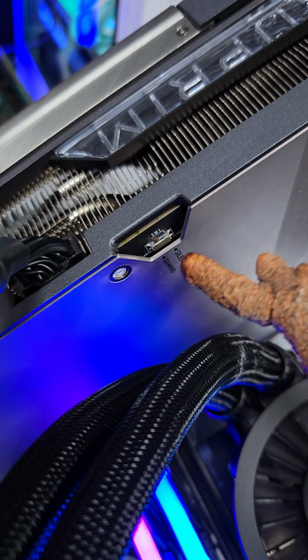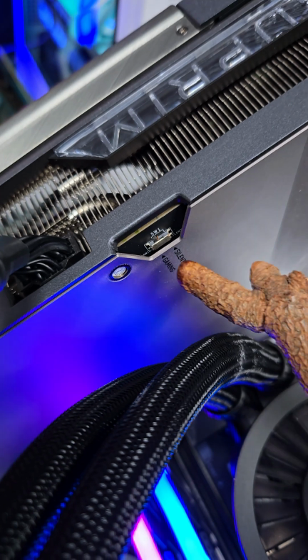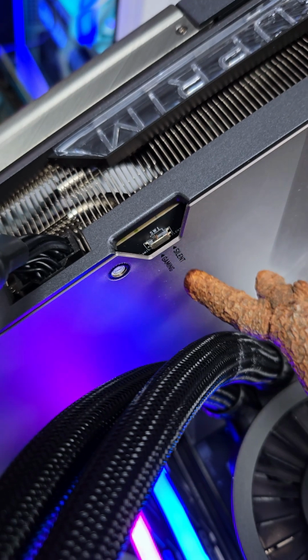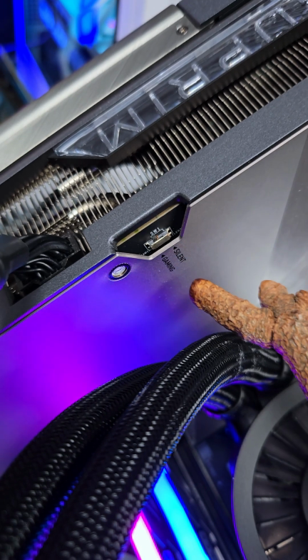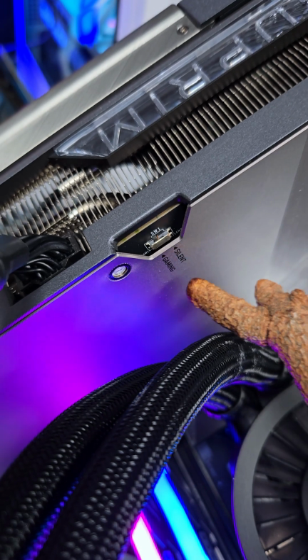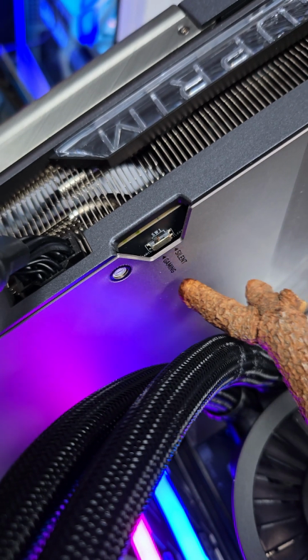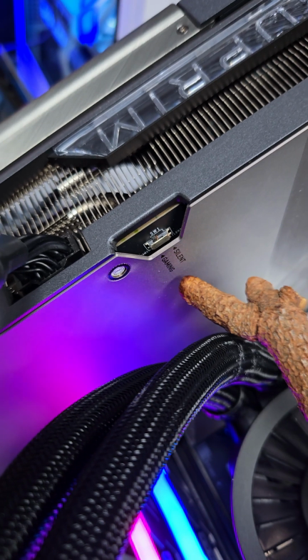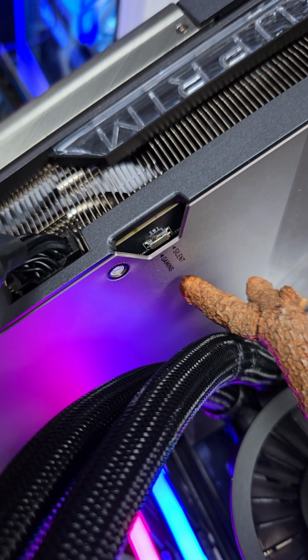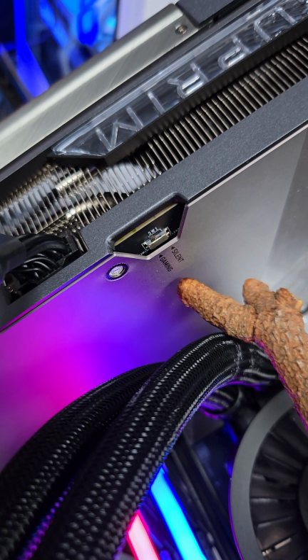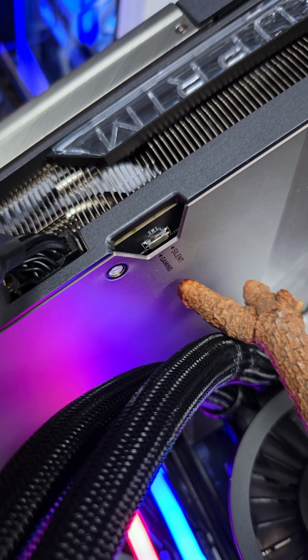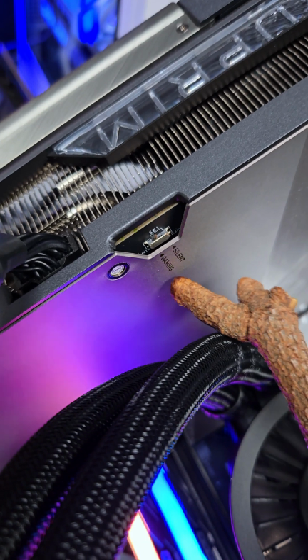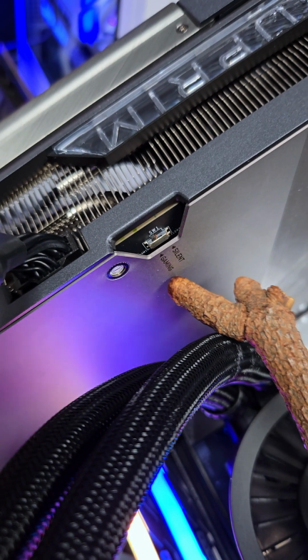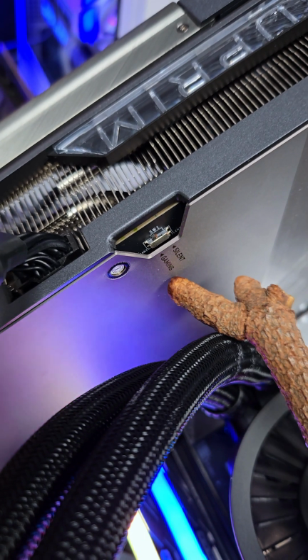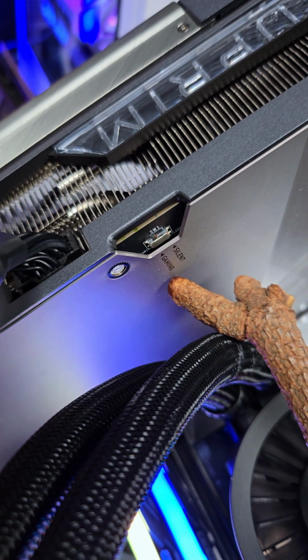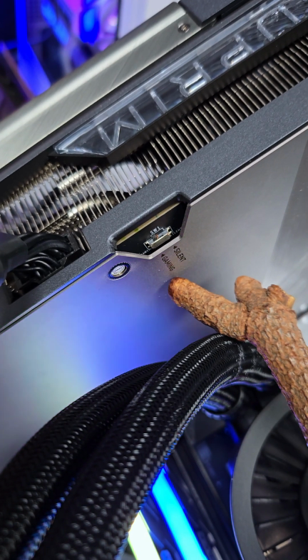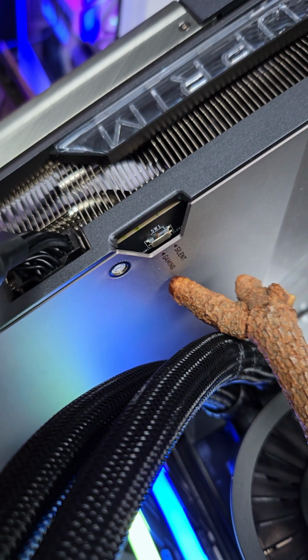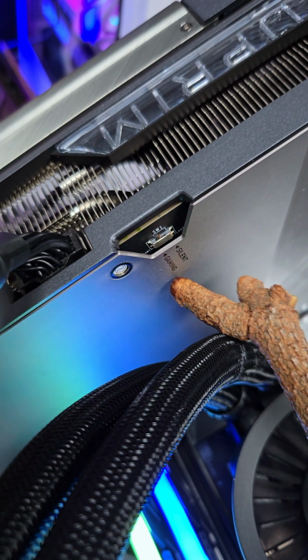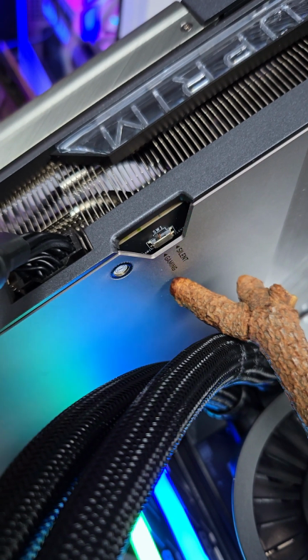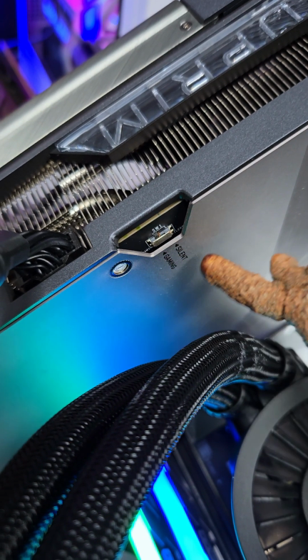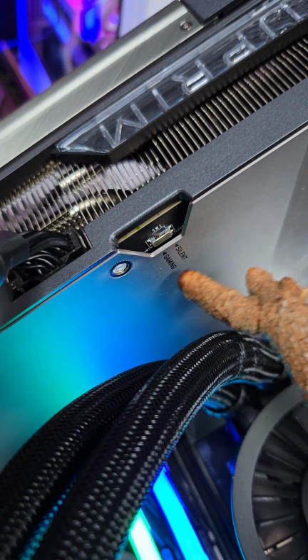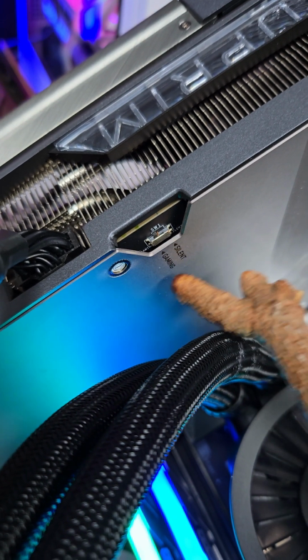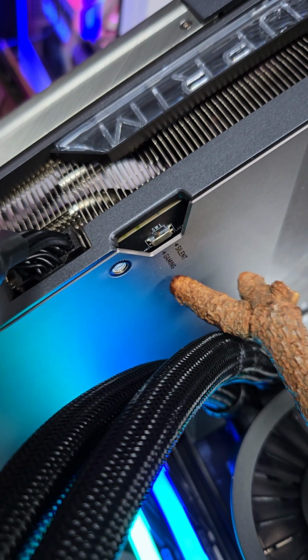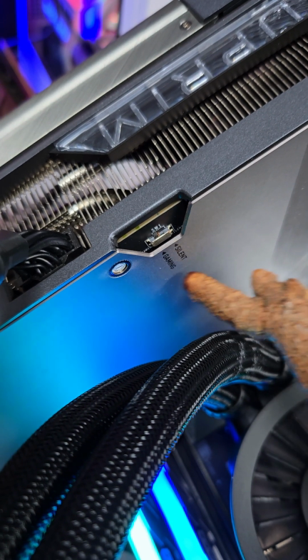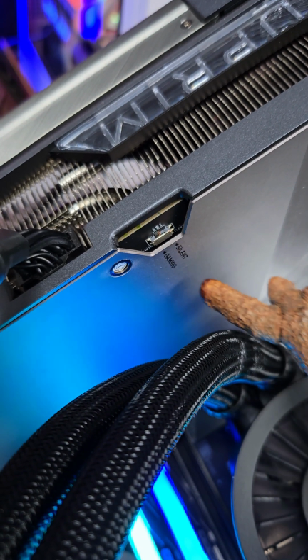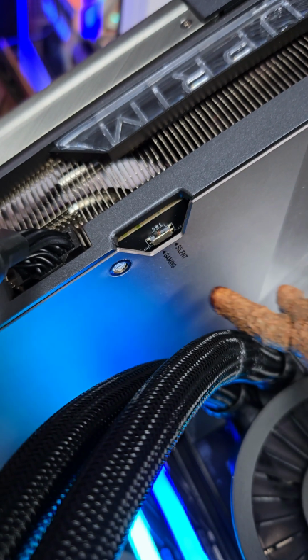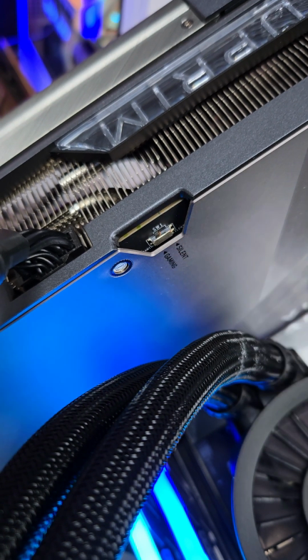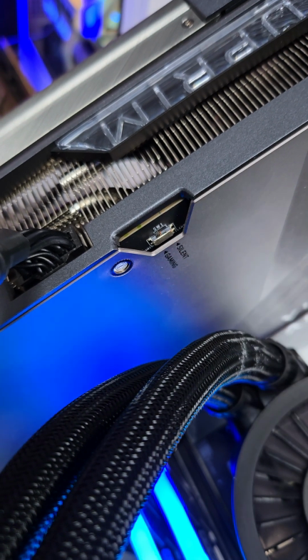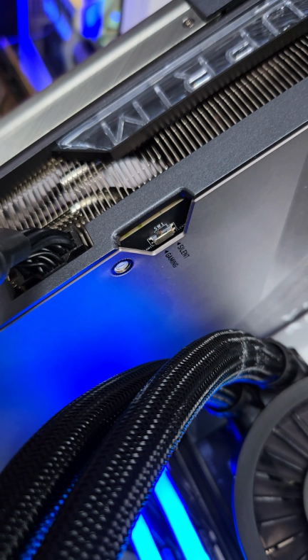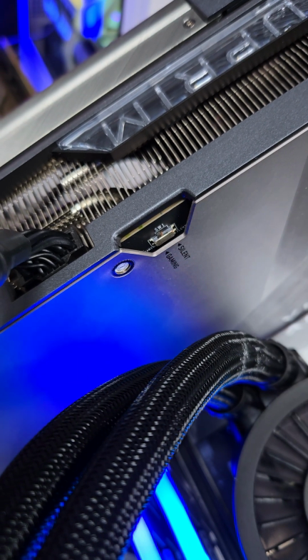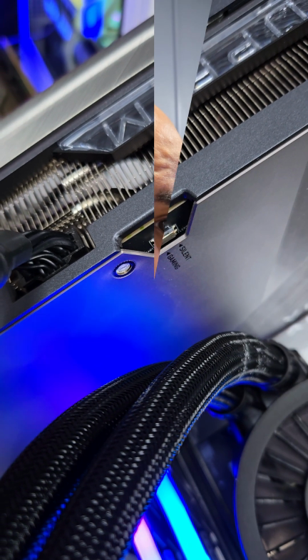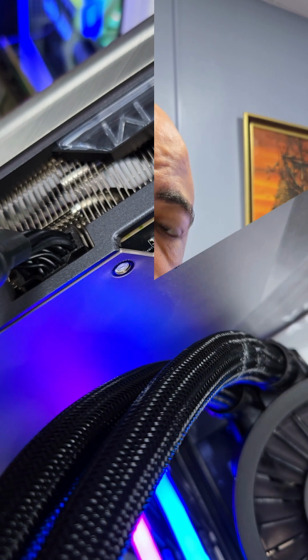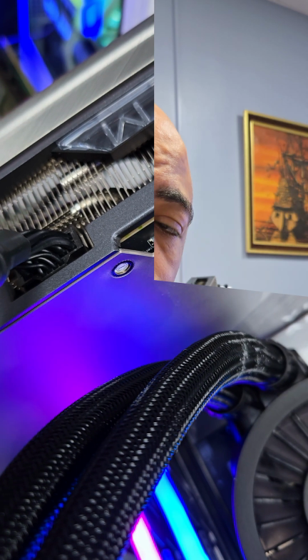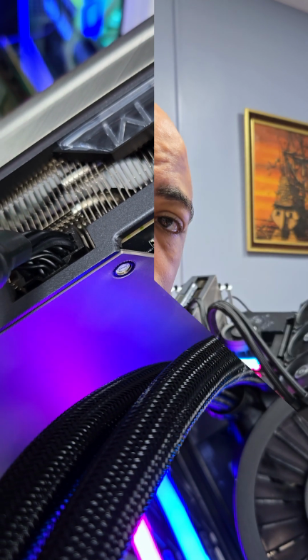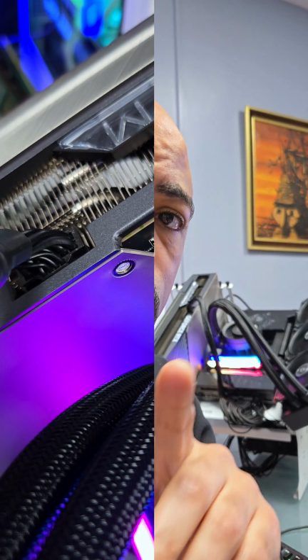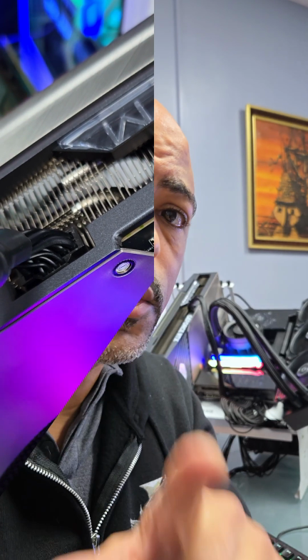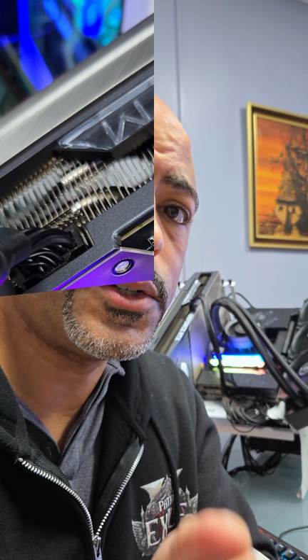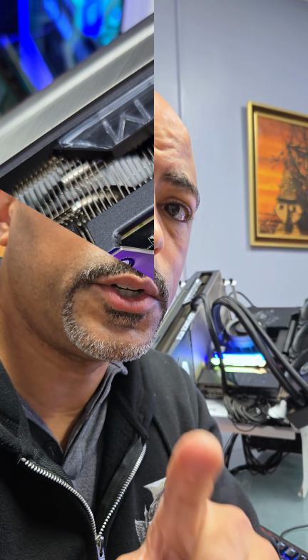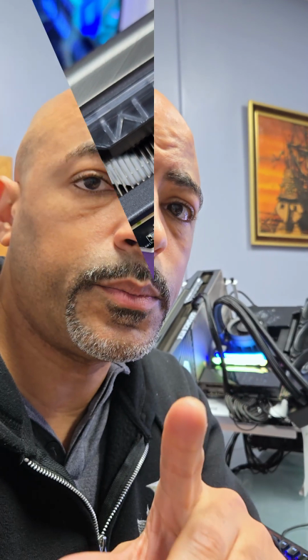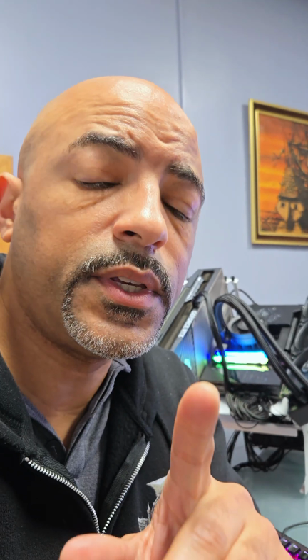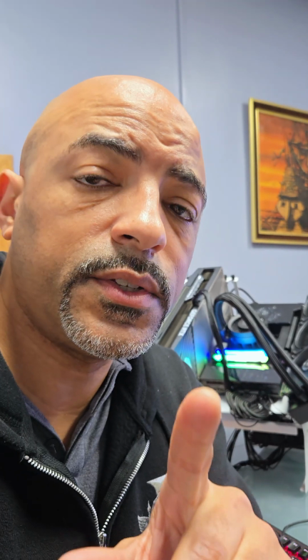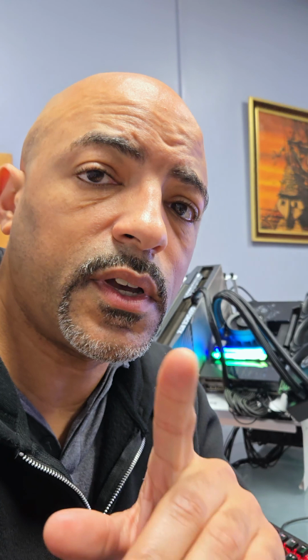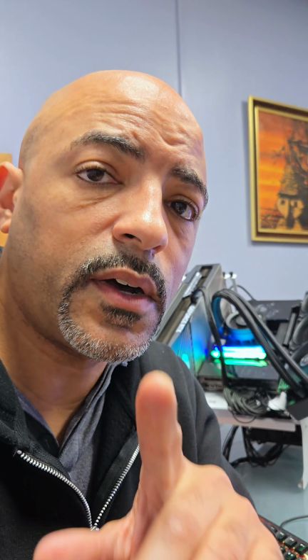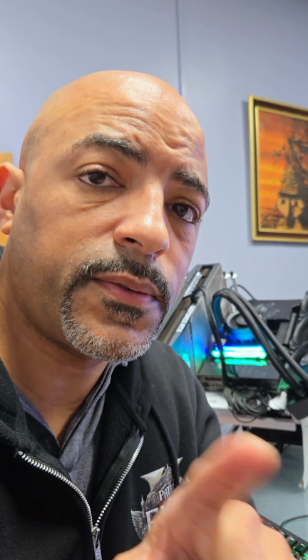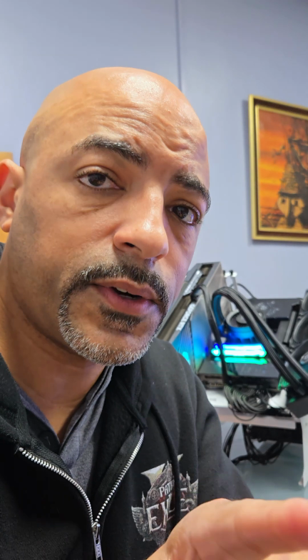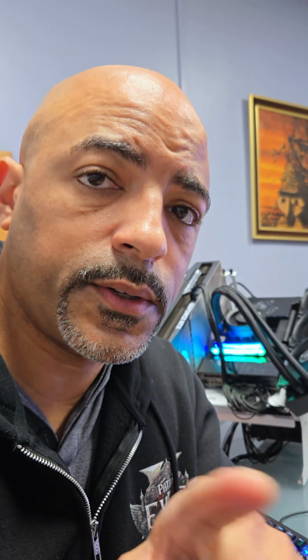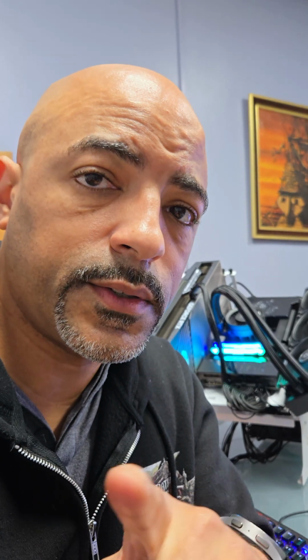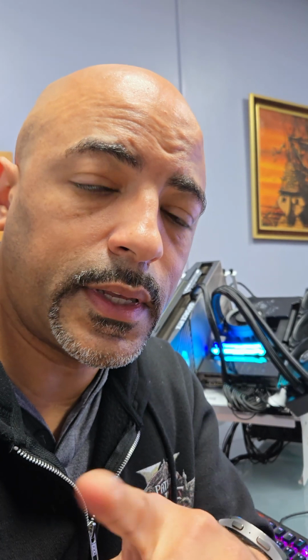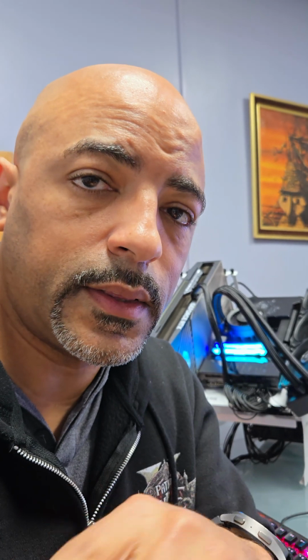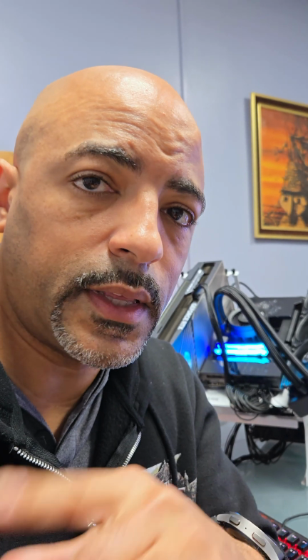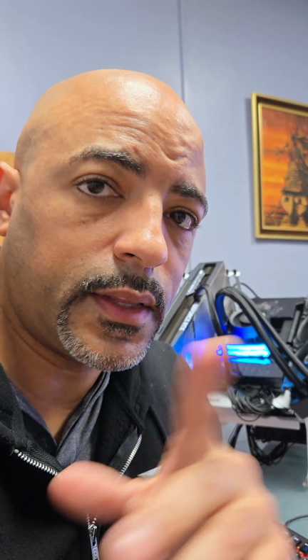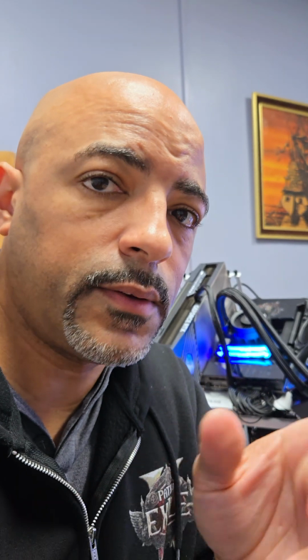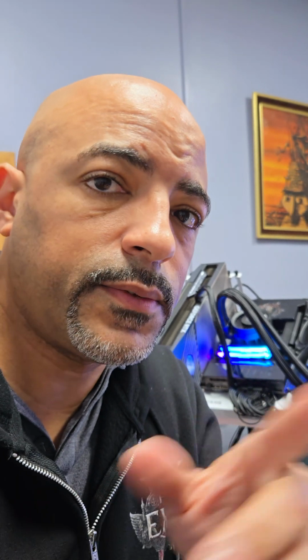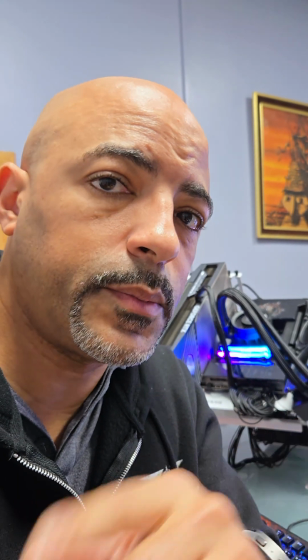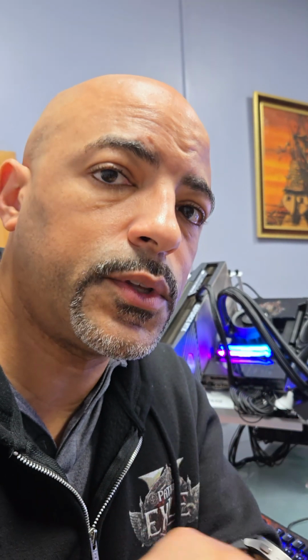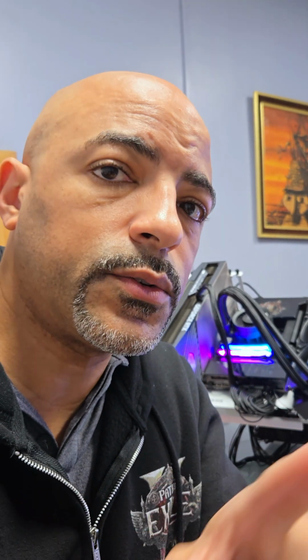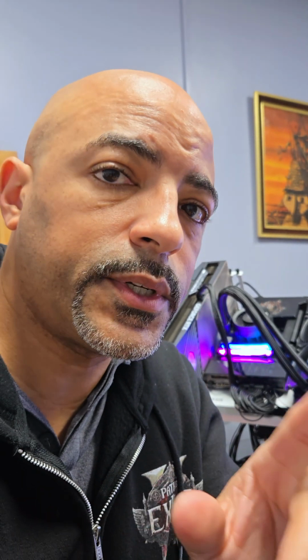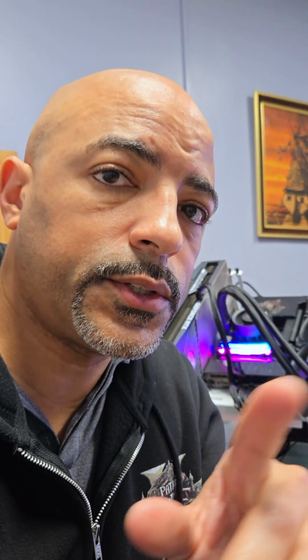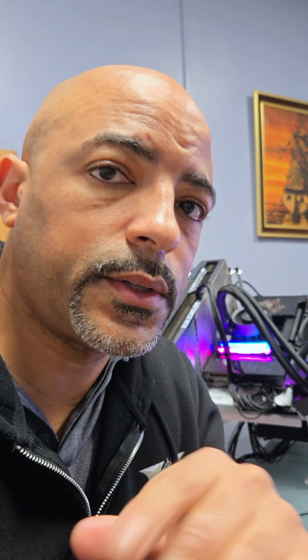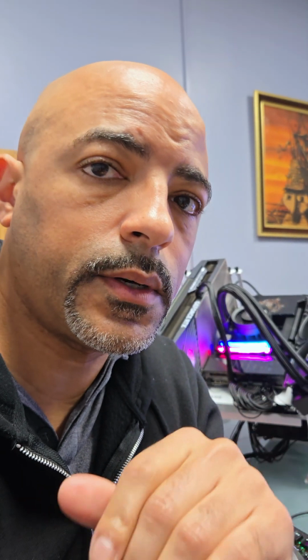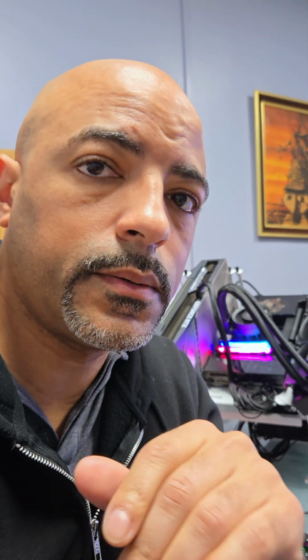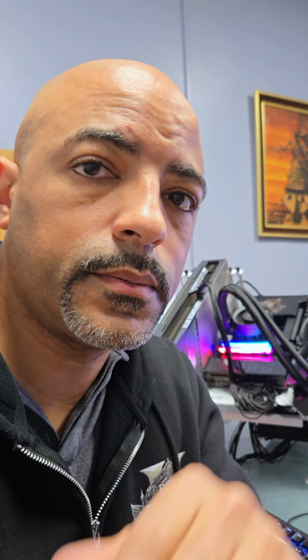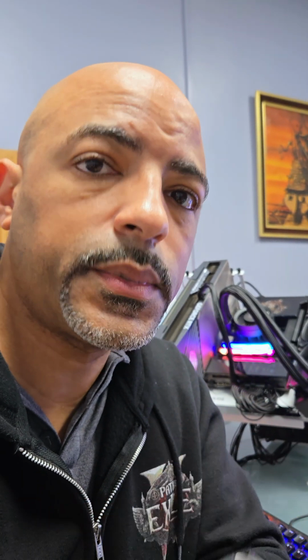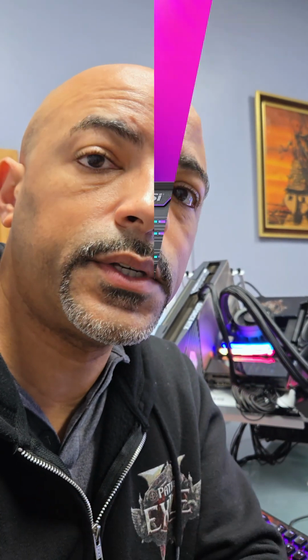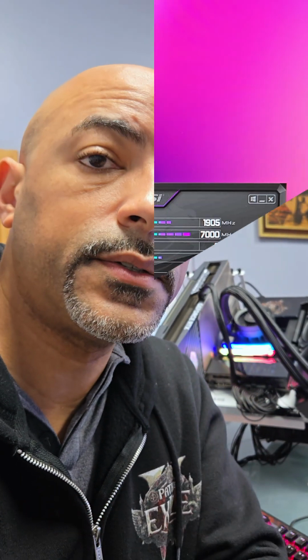If your GPU has a silent or gaming switch, just go ahead and put that to gaming. Turn your PC off first and then flip the switch though, please.